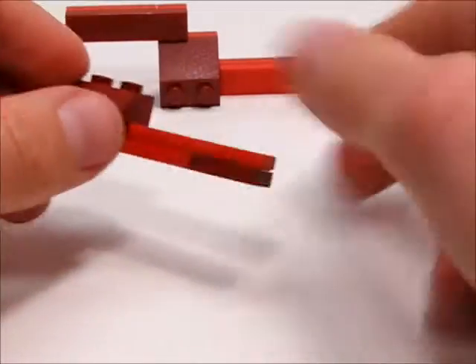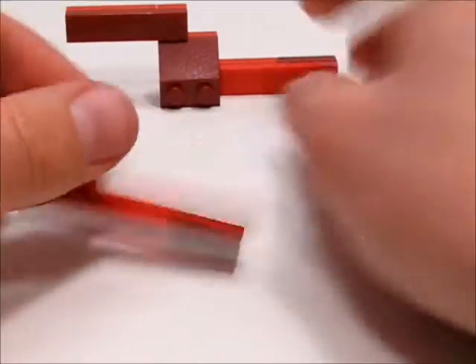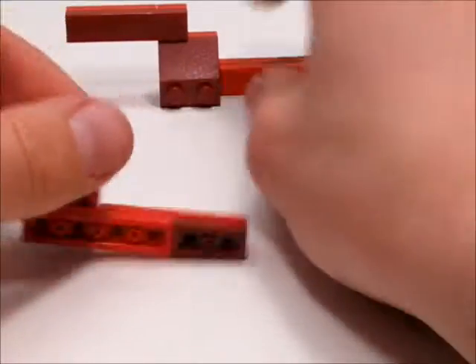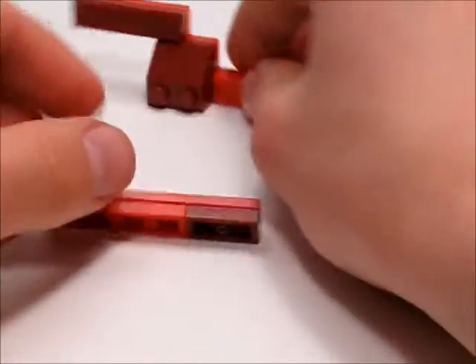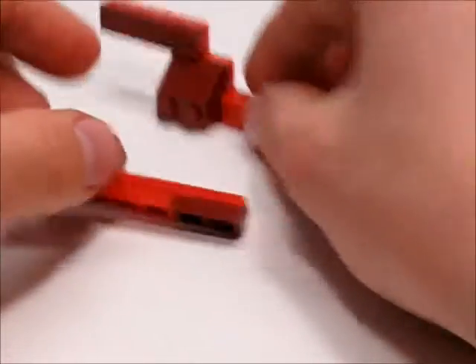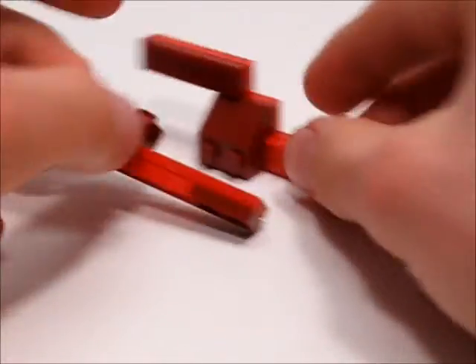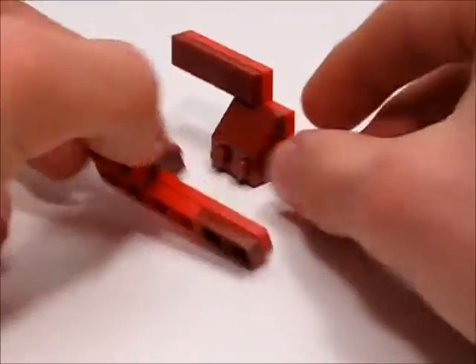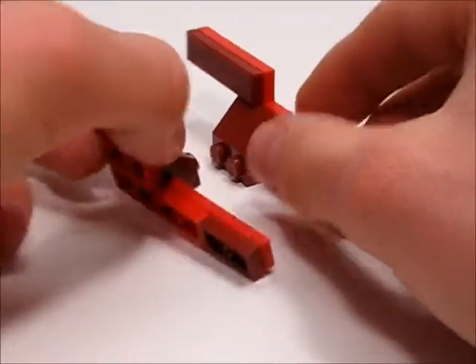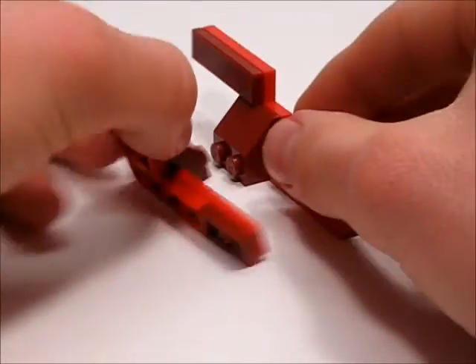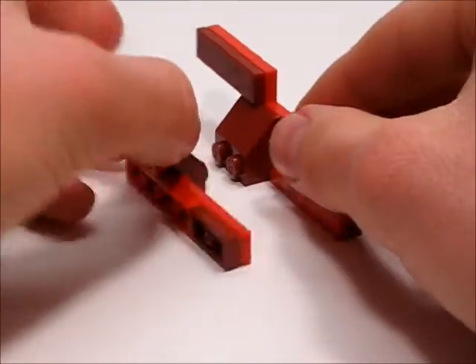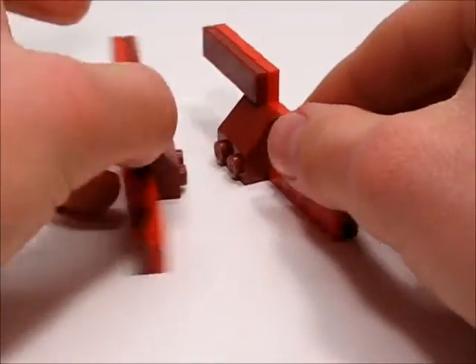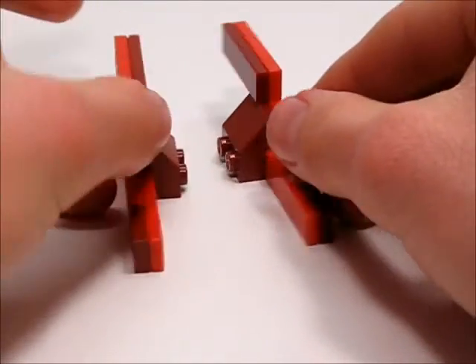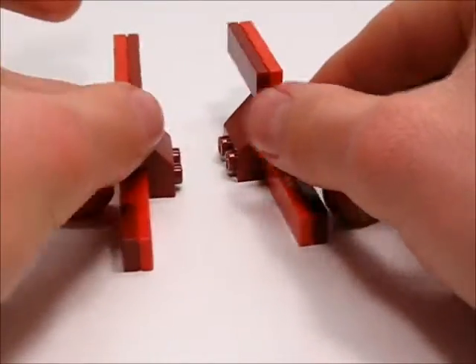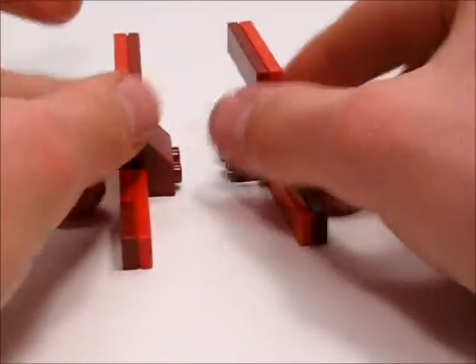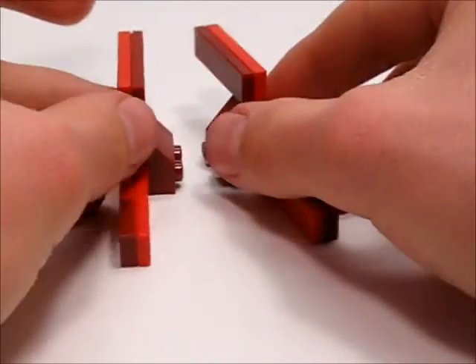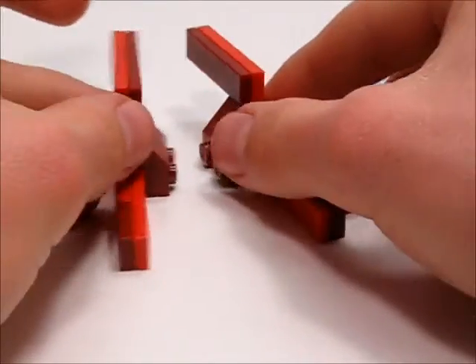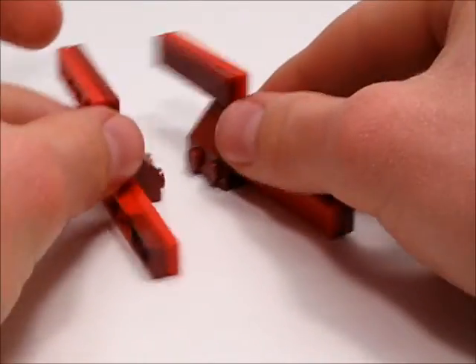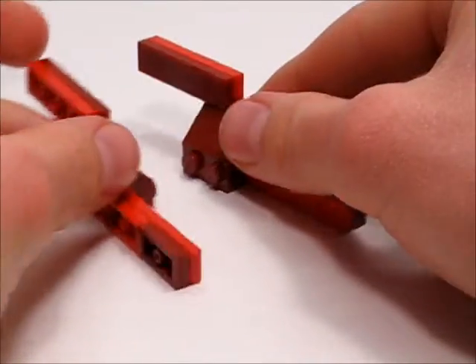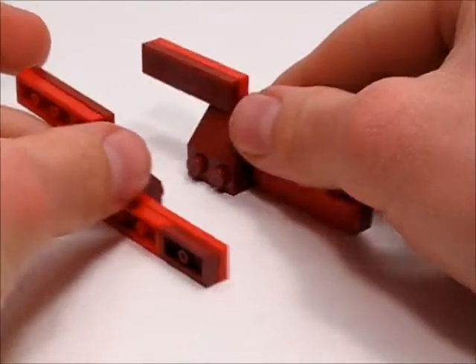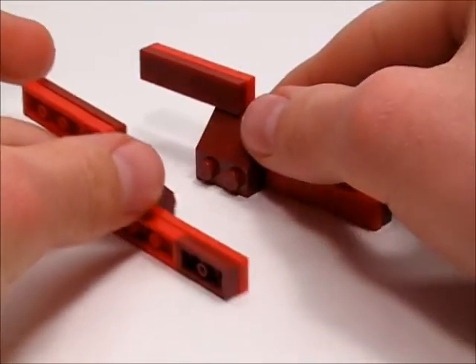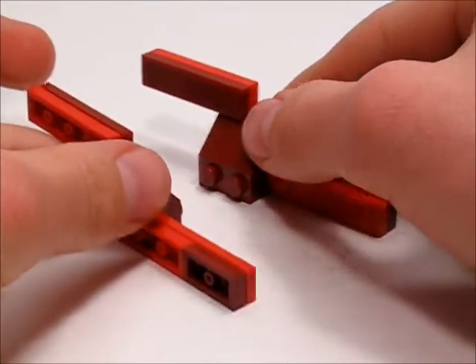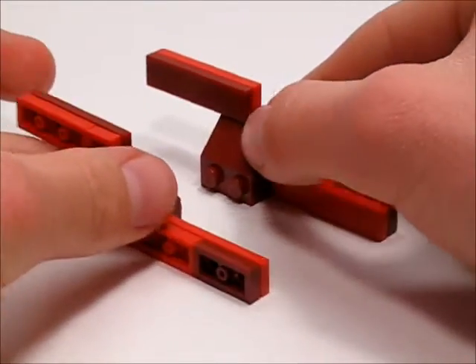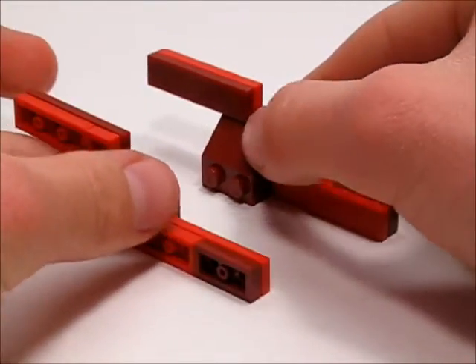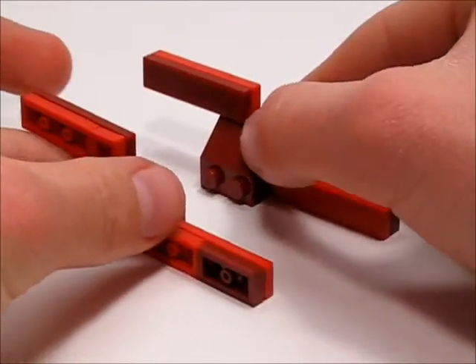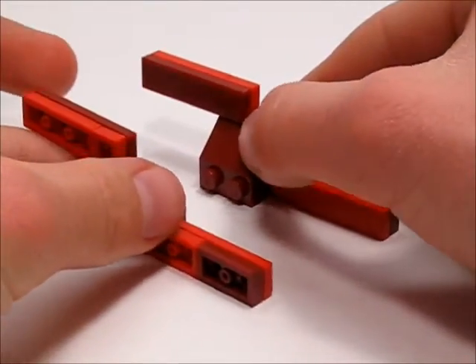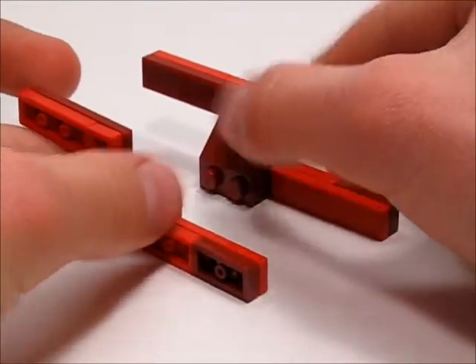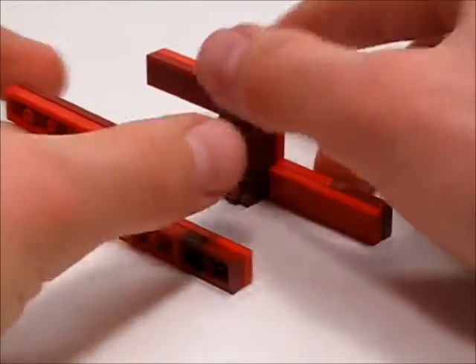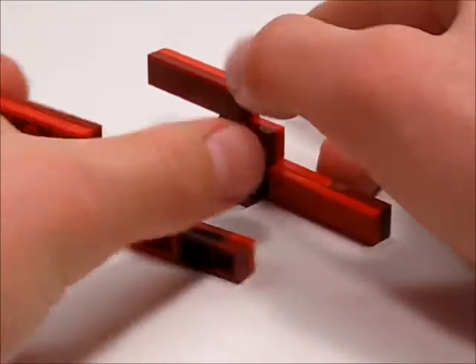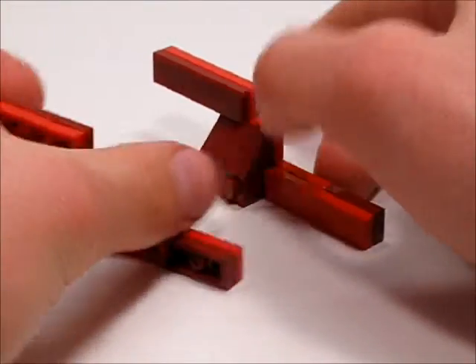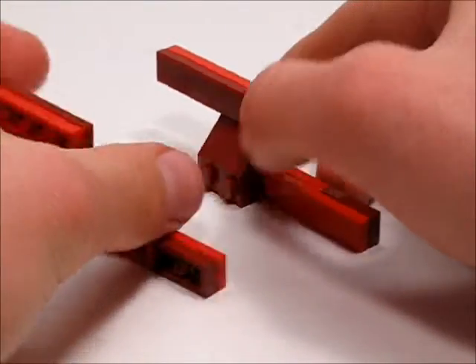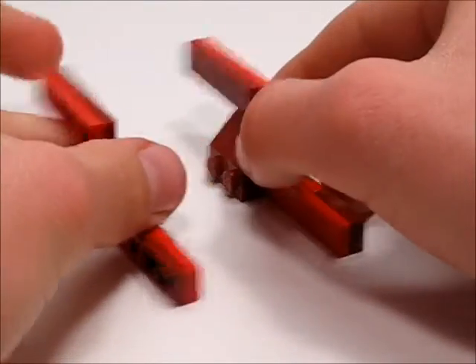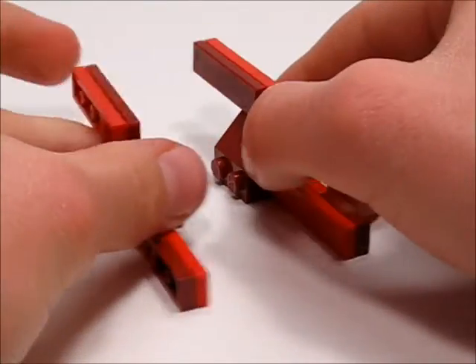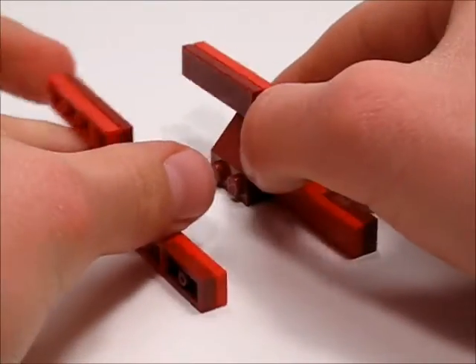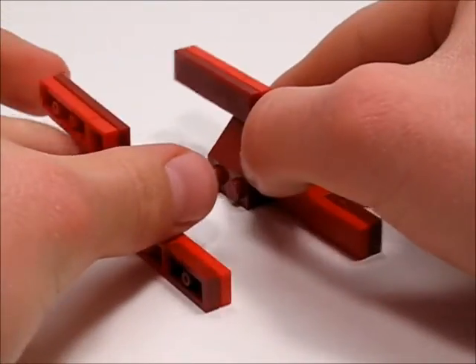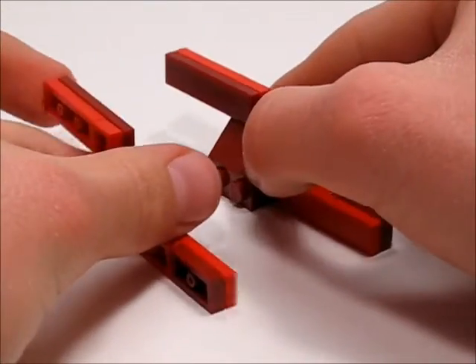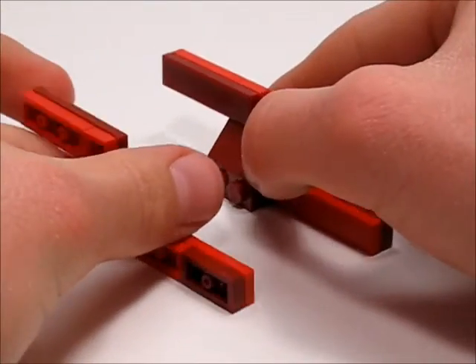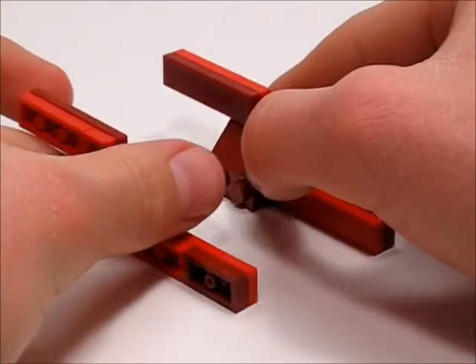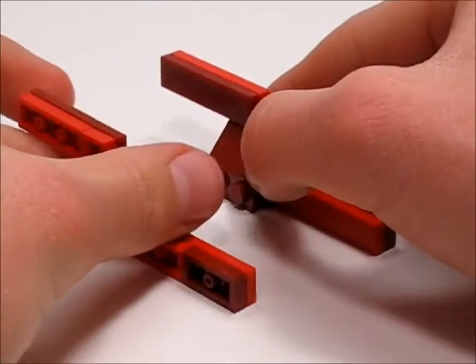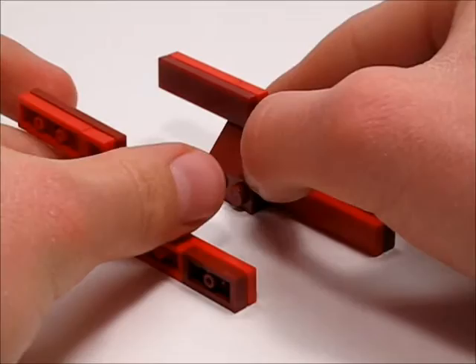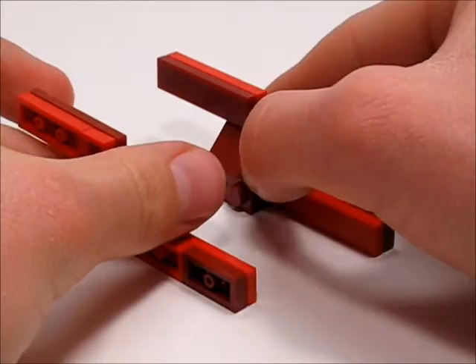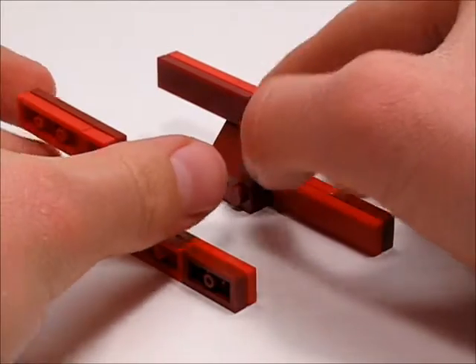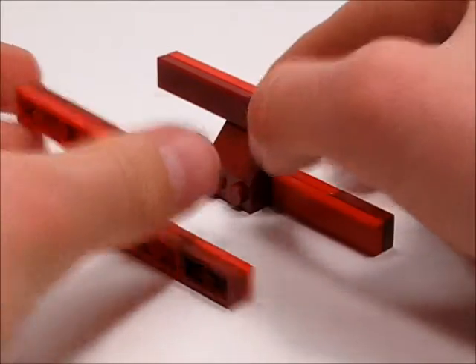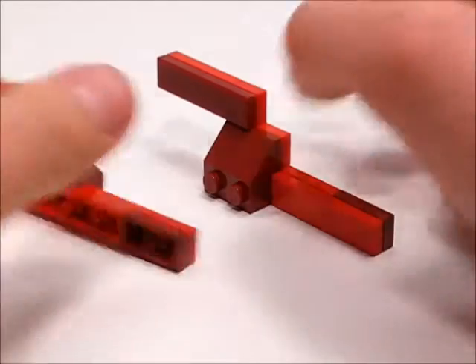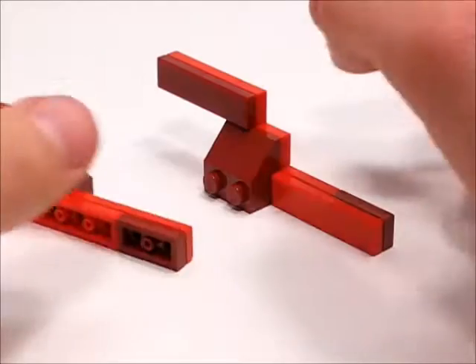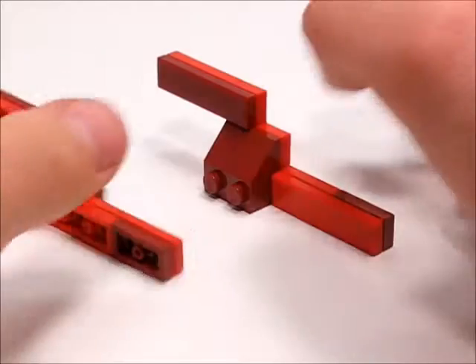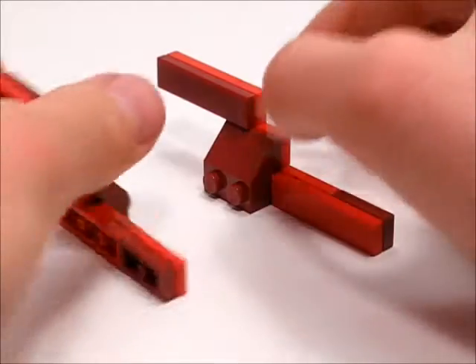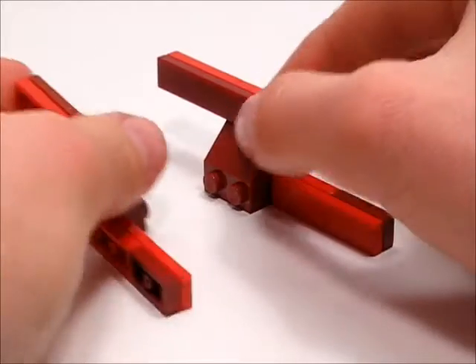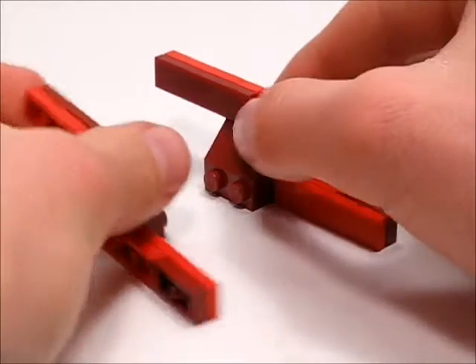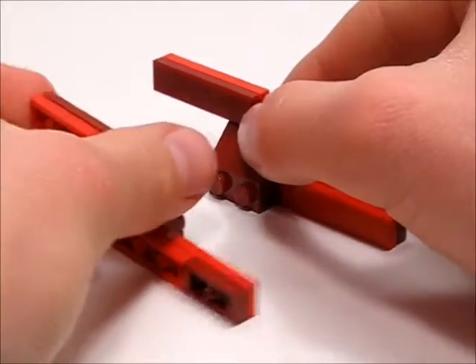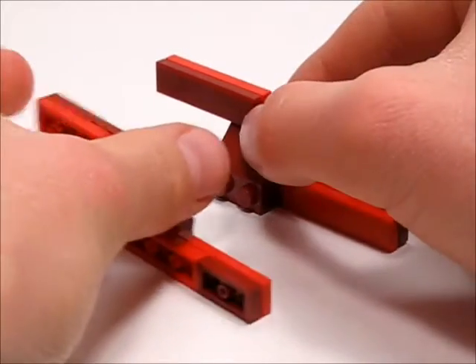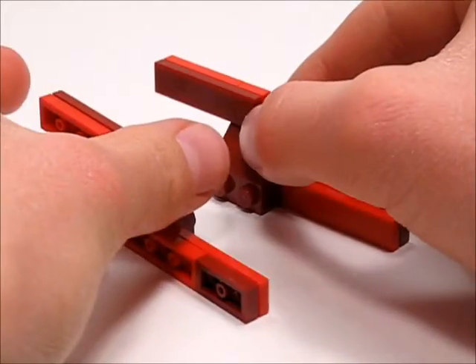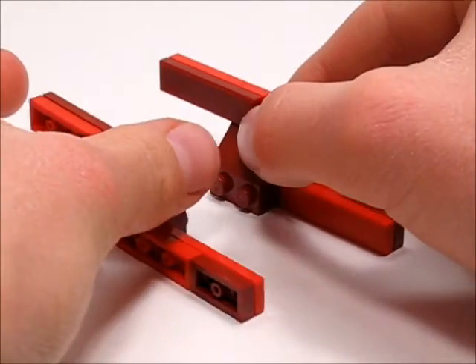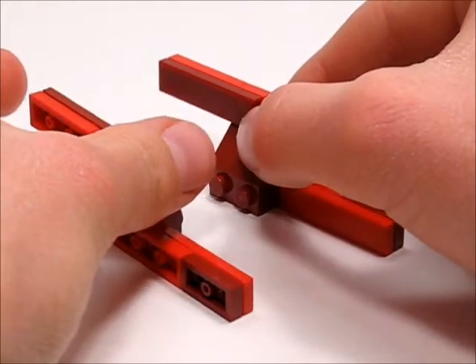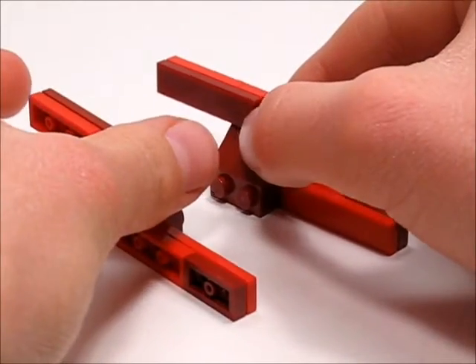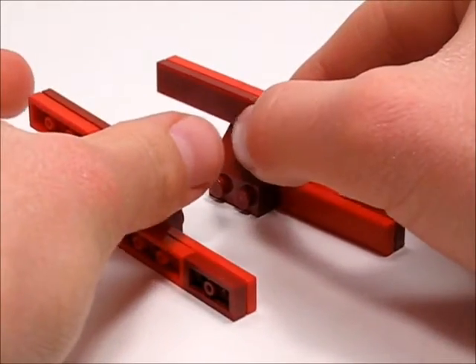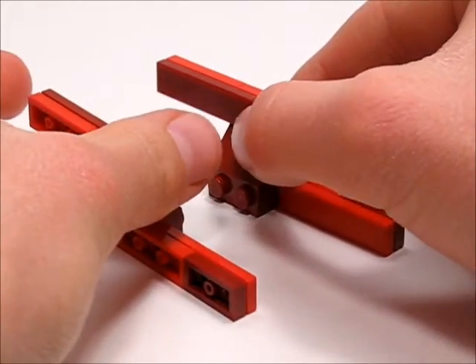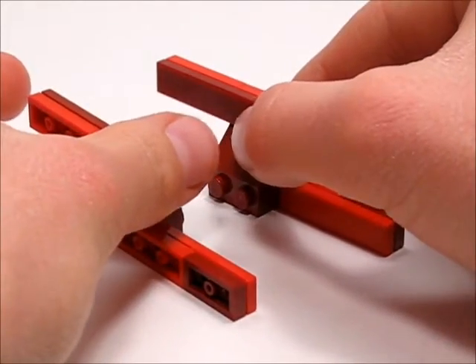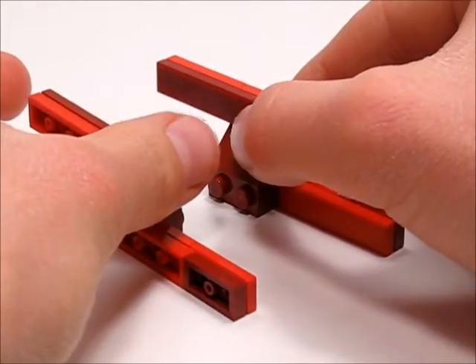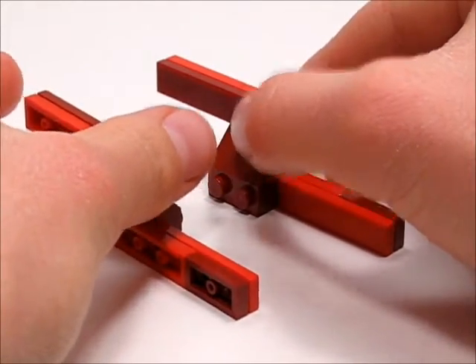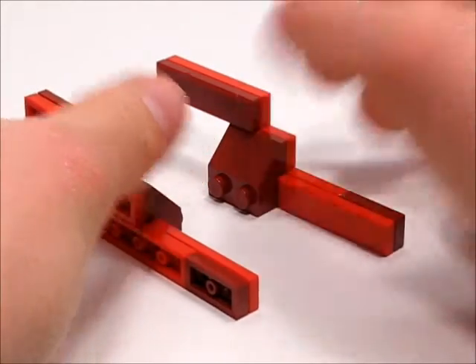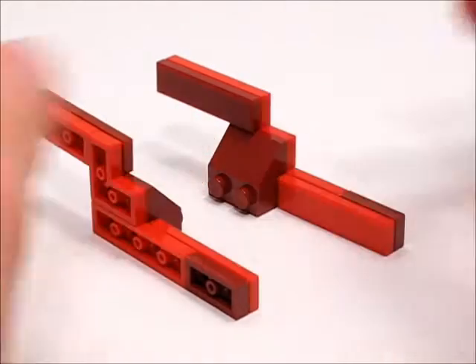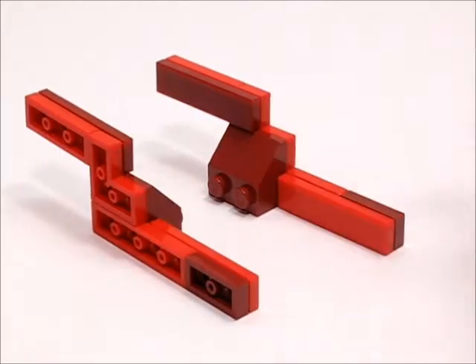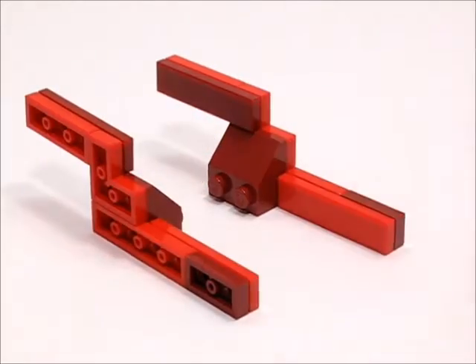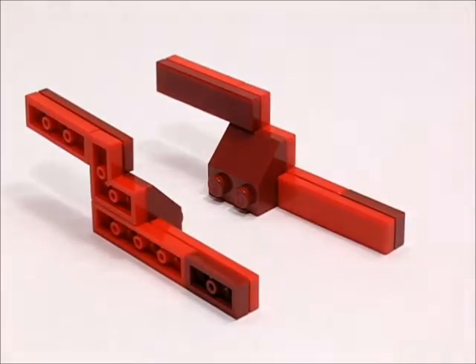Then you're going to want to make a mirror of it, and you can see what I mean by mirror right here. And after you've done that, you have the wings.